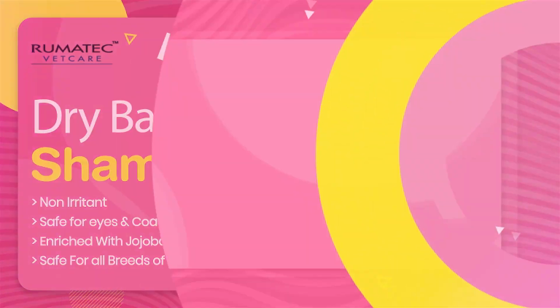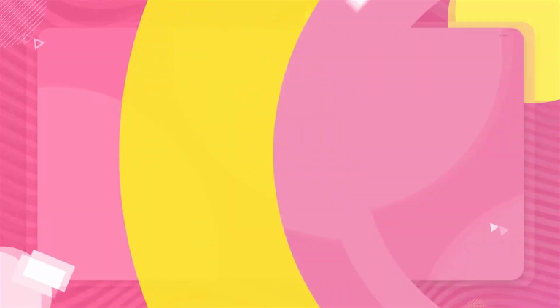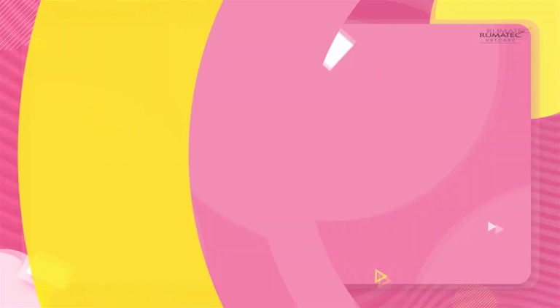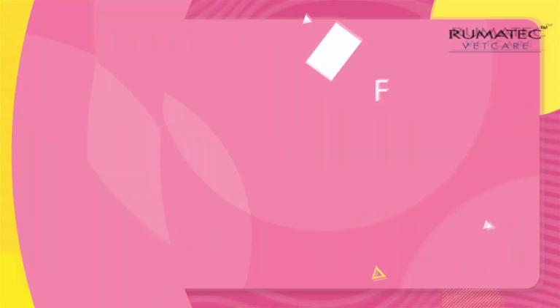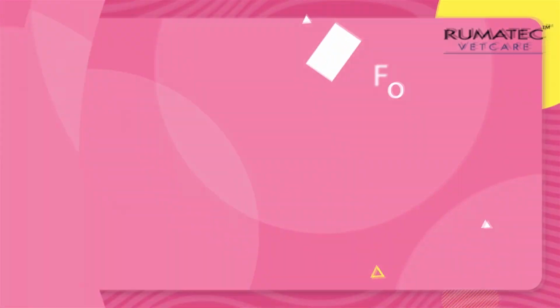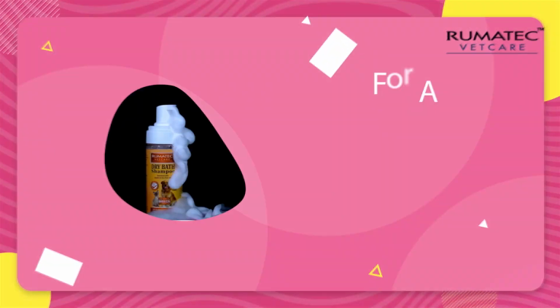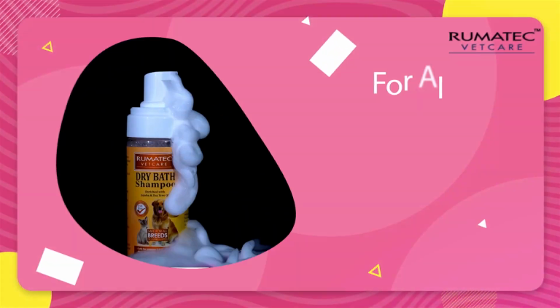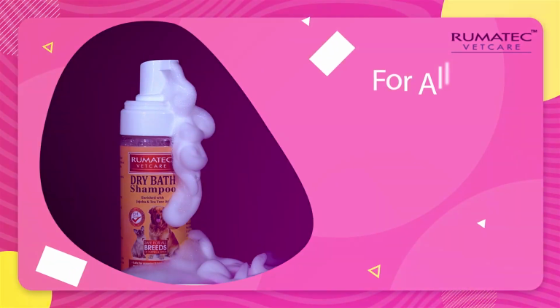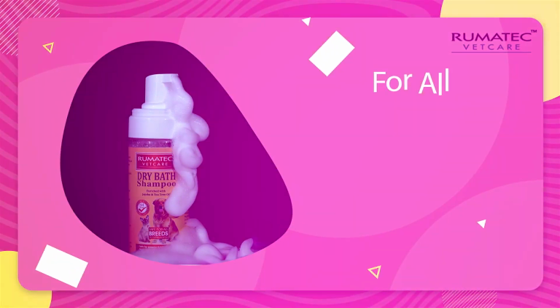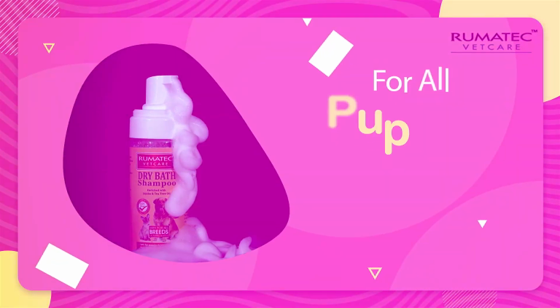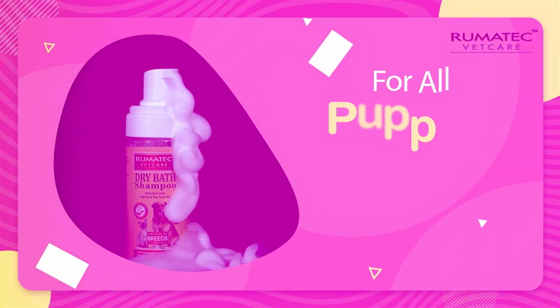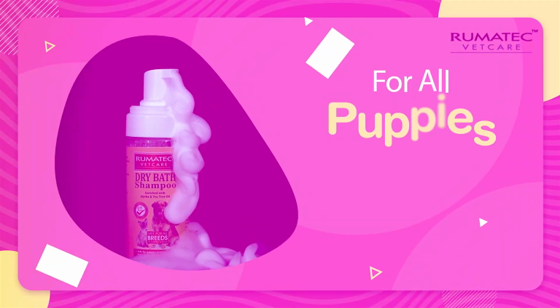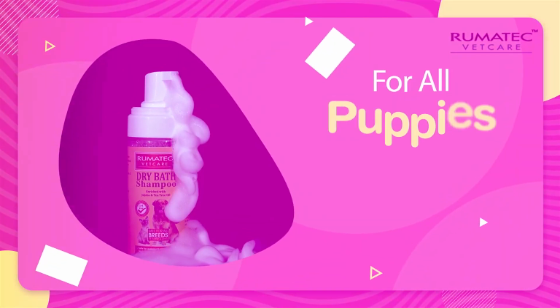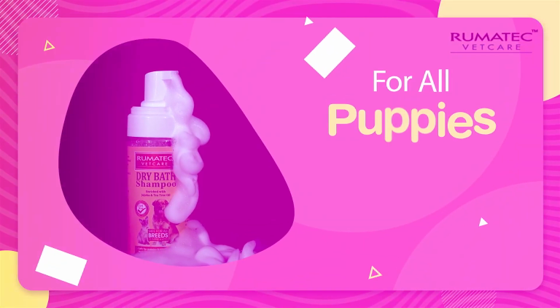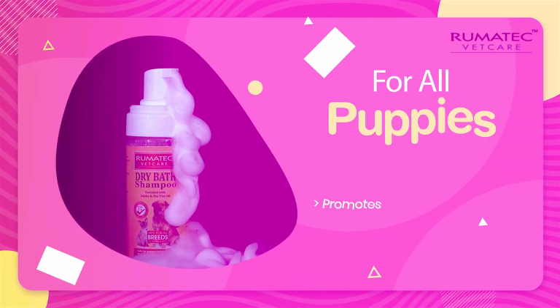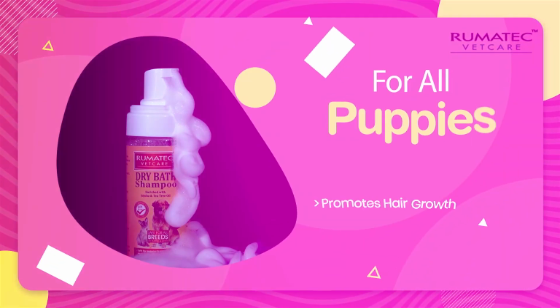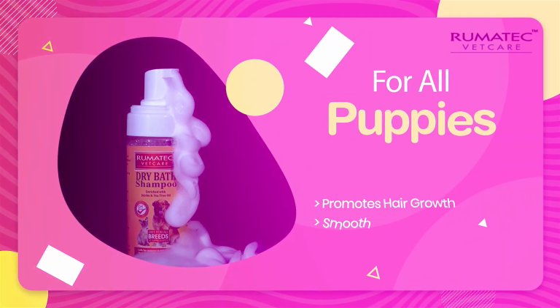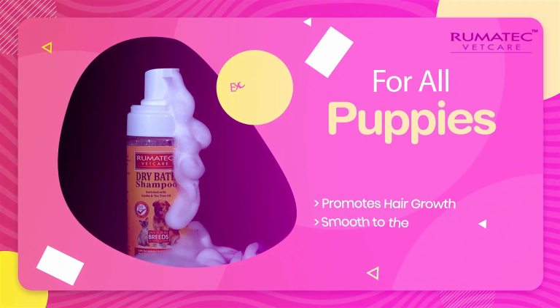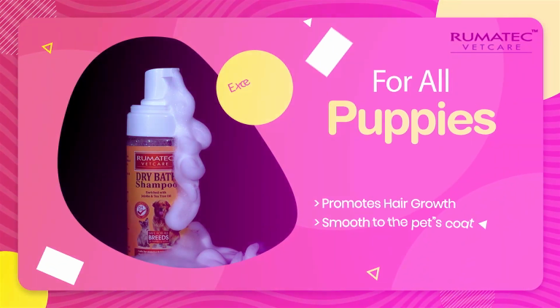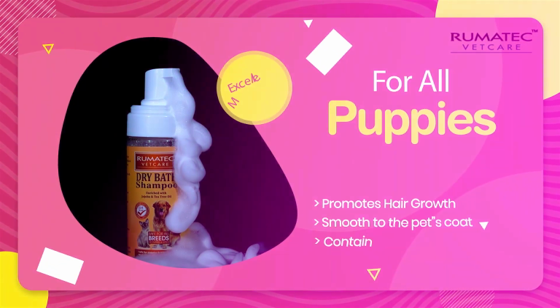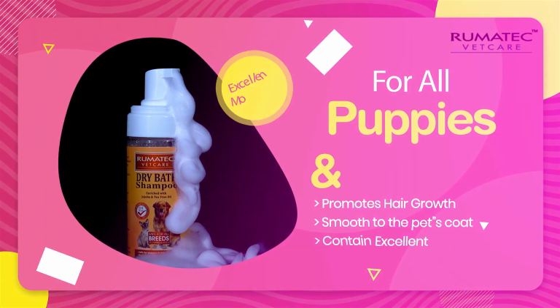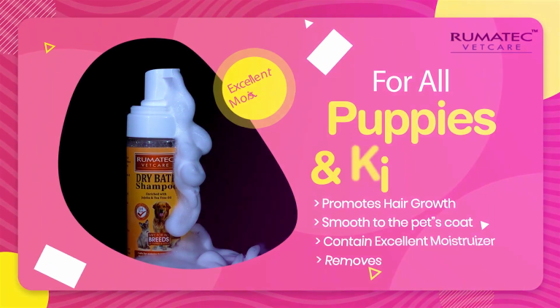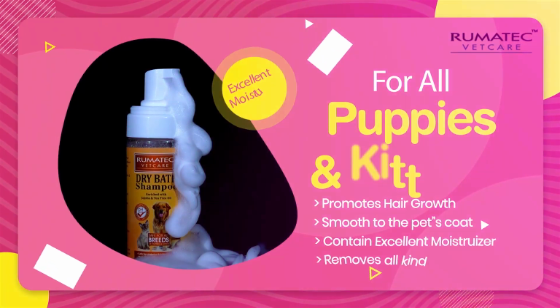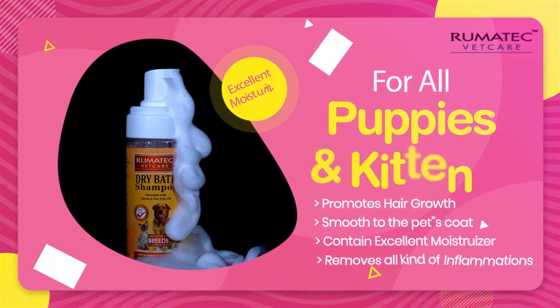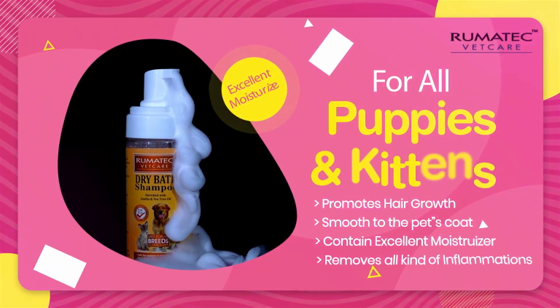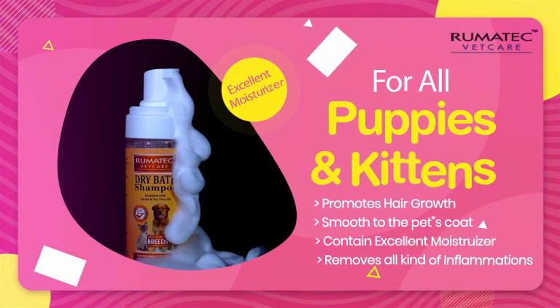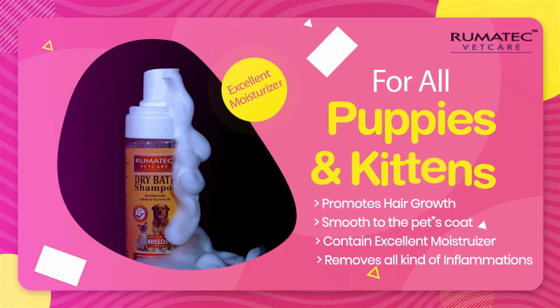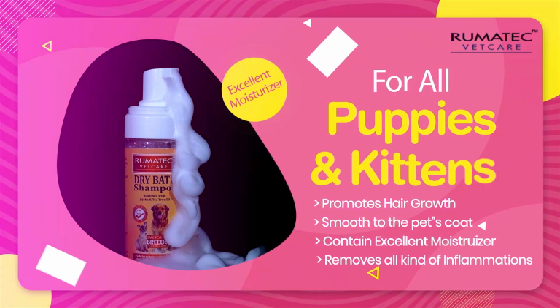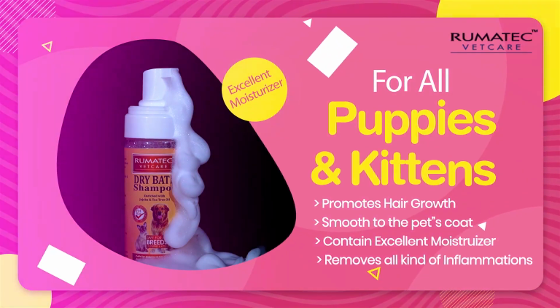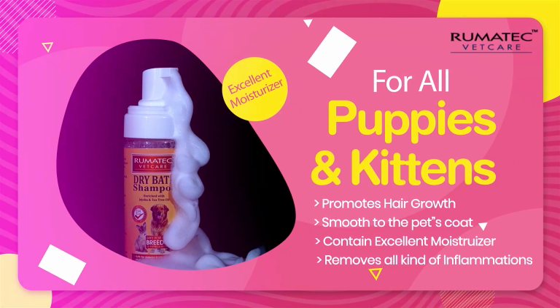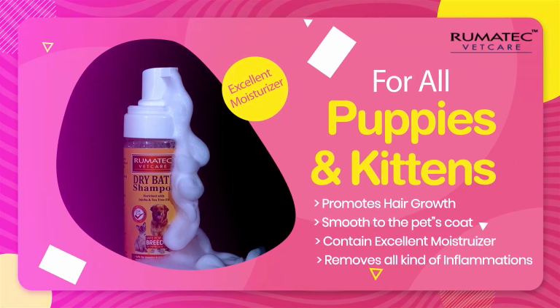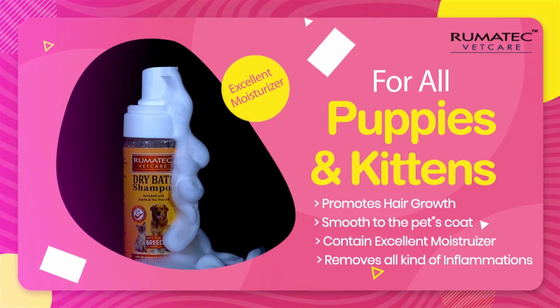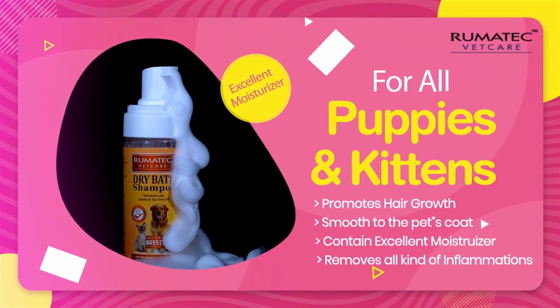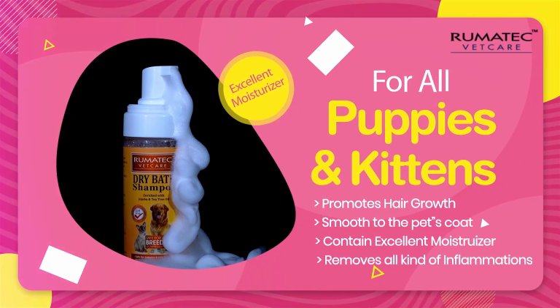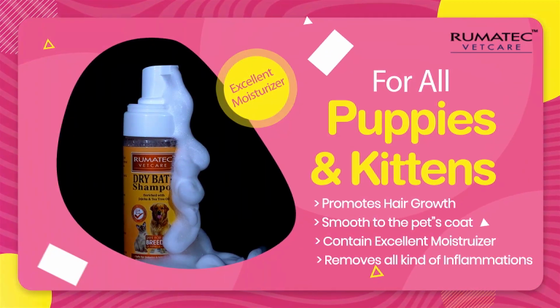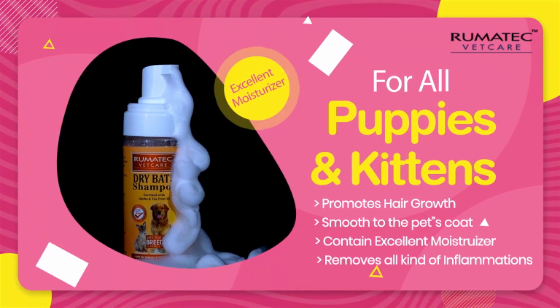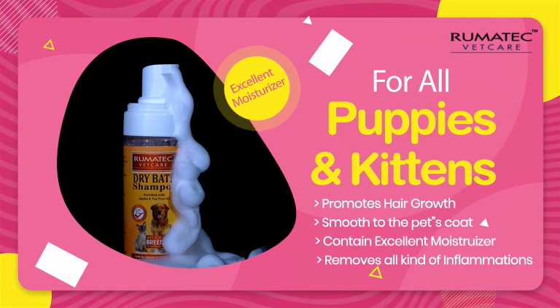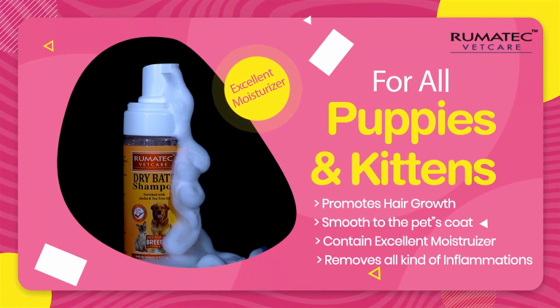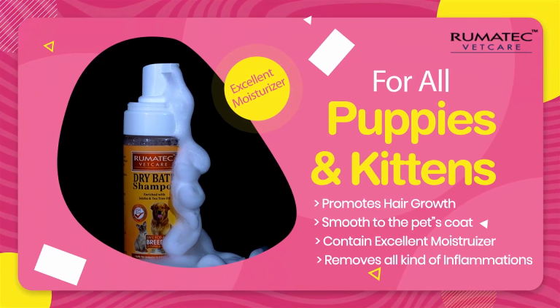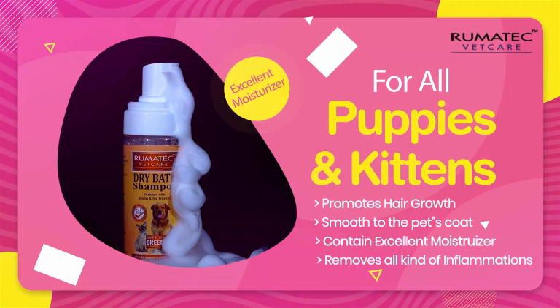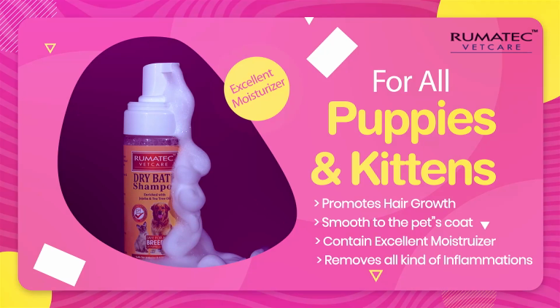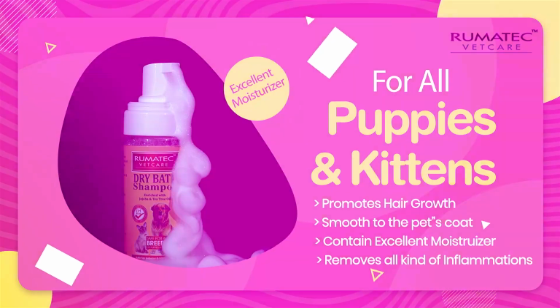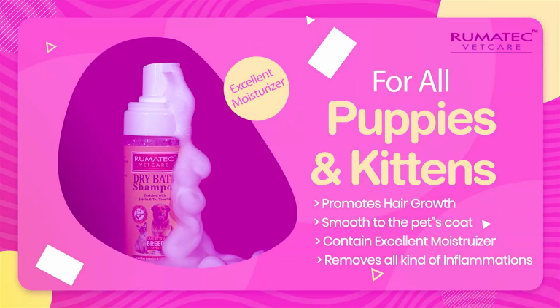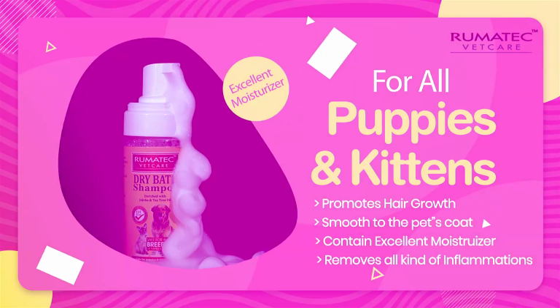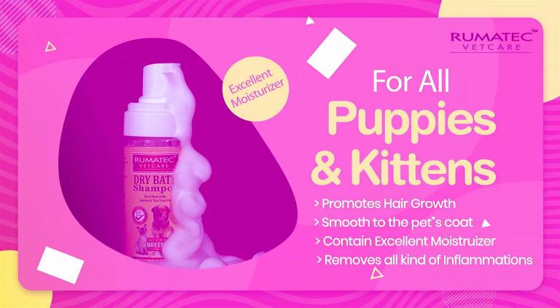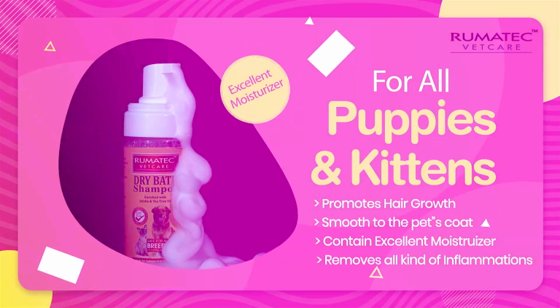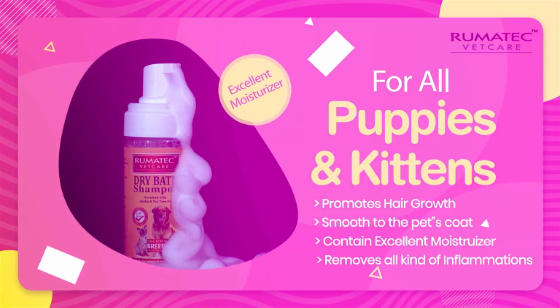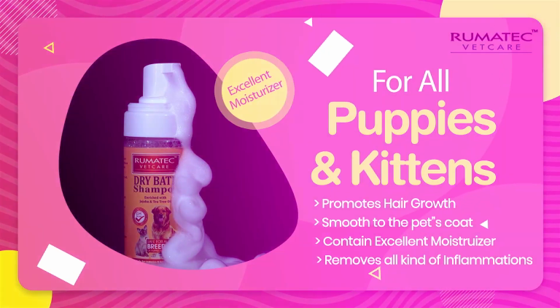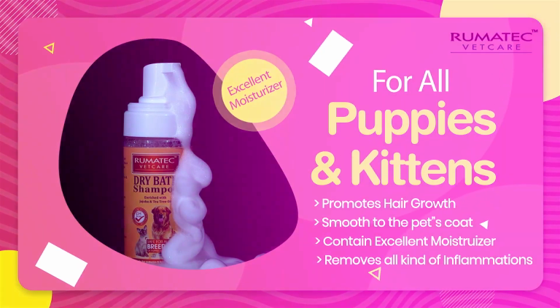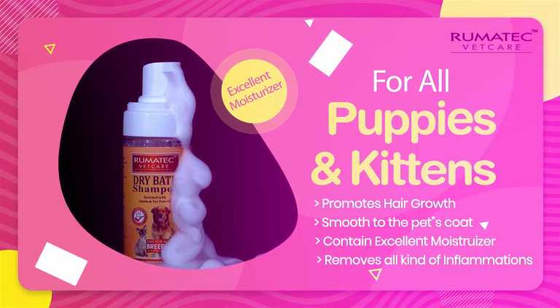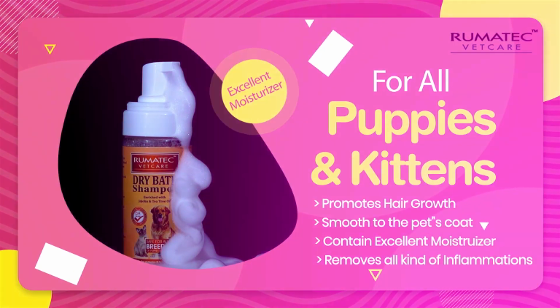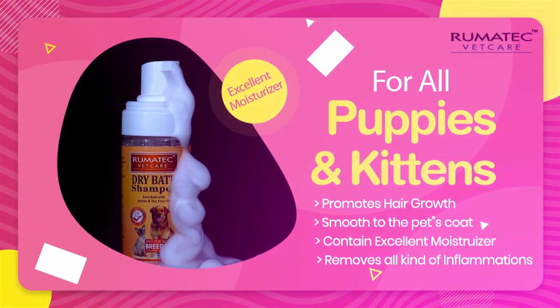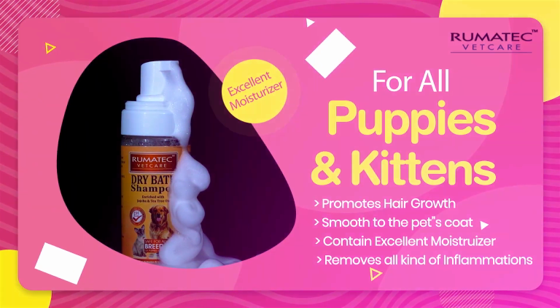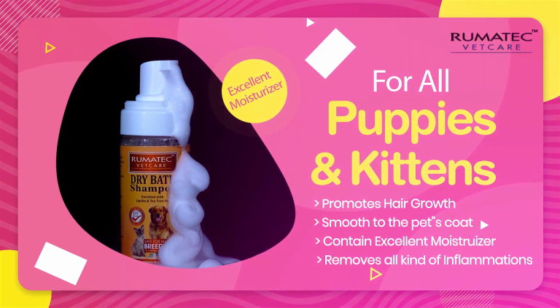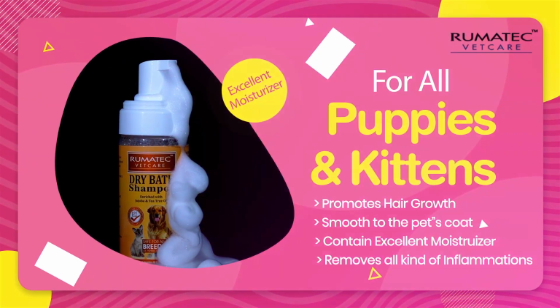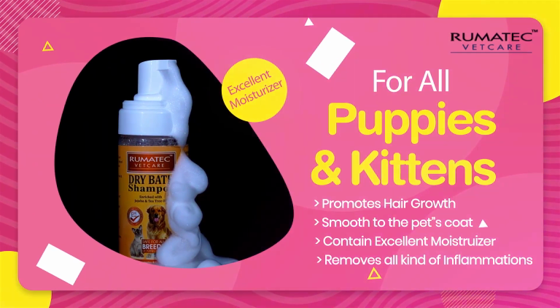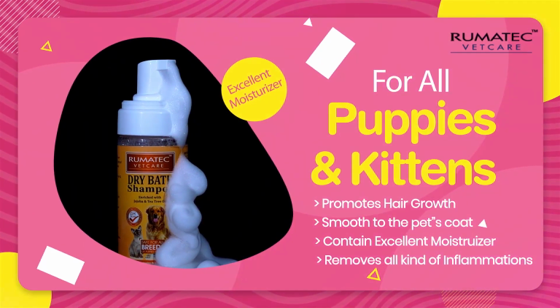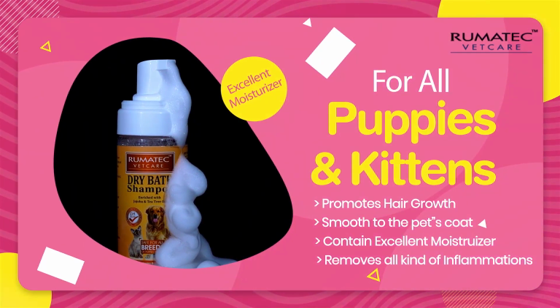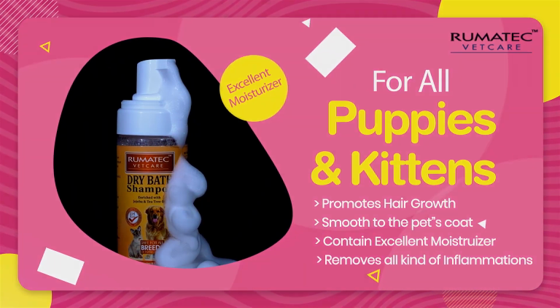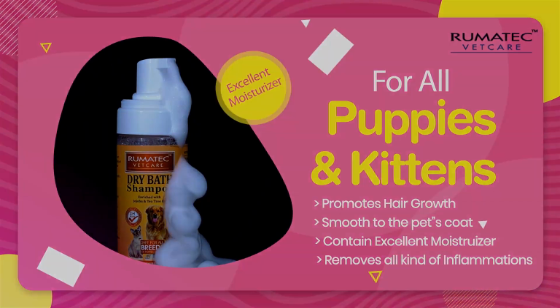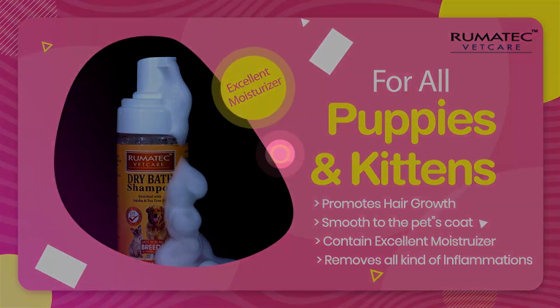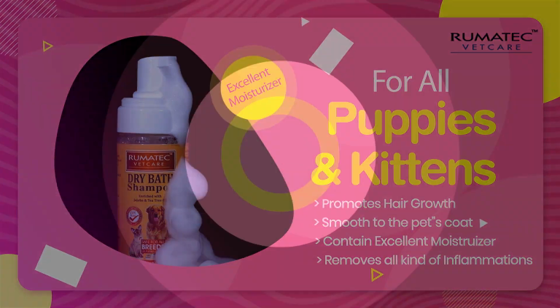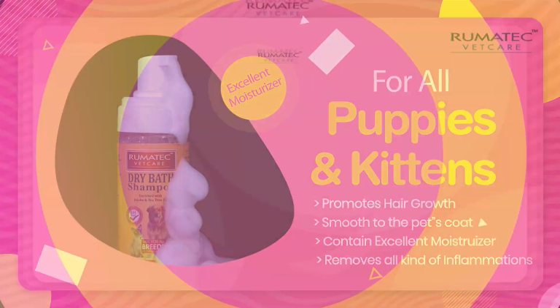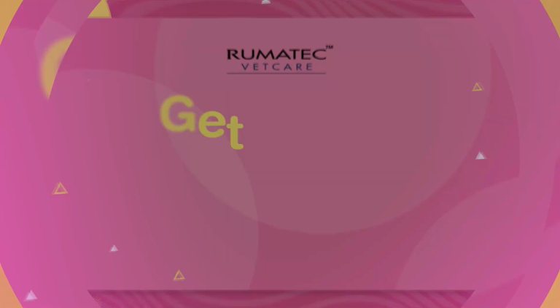Promotes hair growth. Smooth to the pet's coat. Contains excellent moisturizer. Removes all kinds of inflammation.